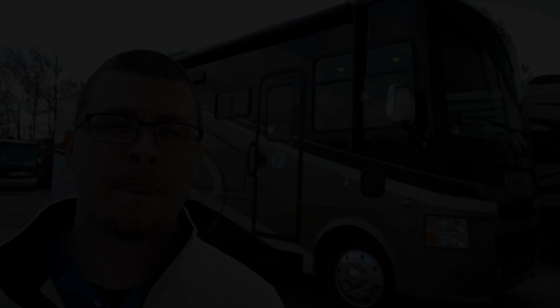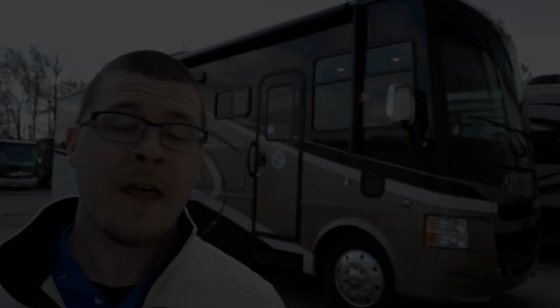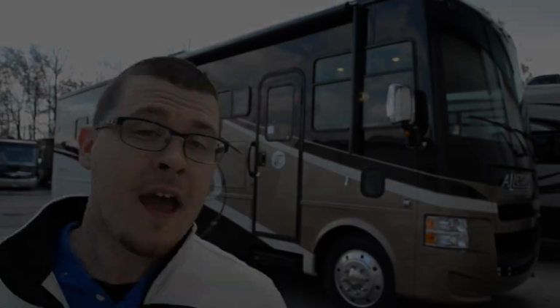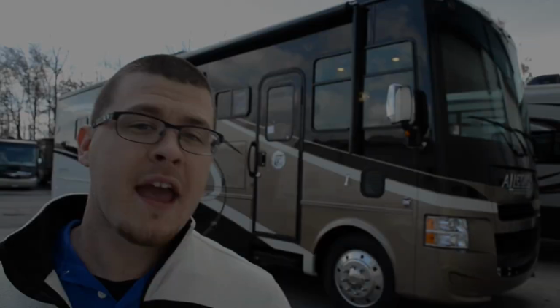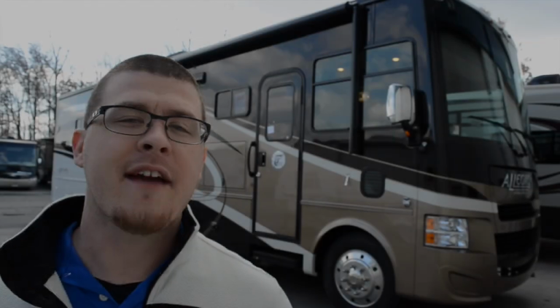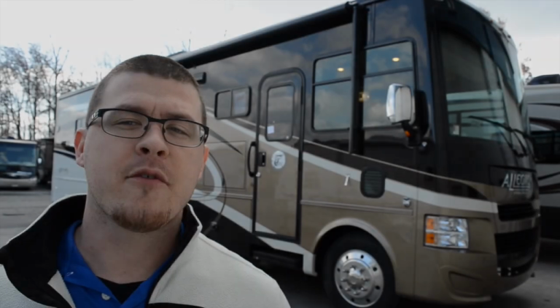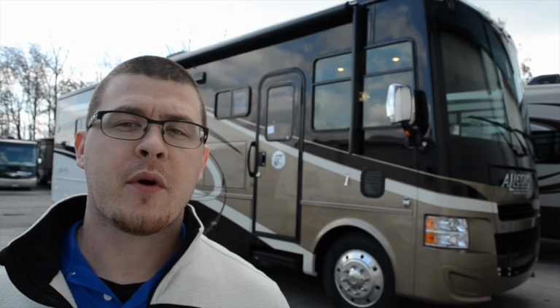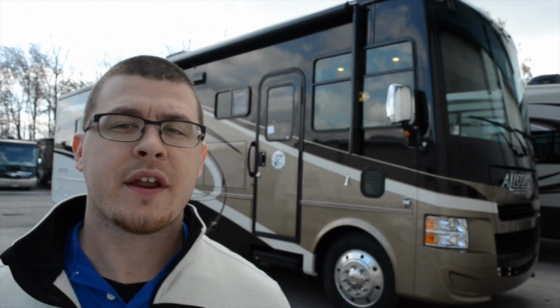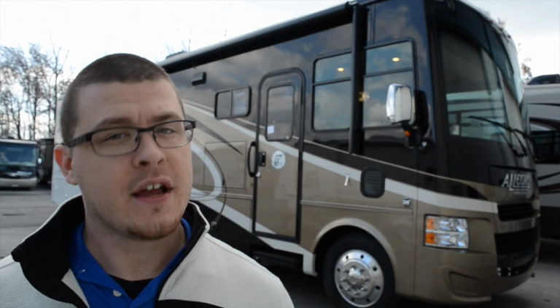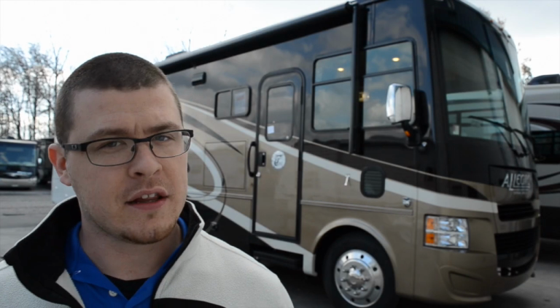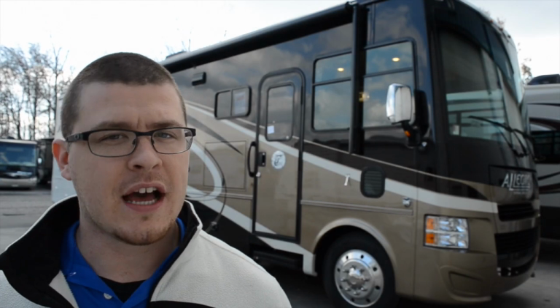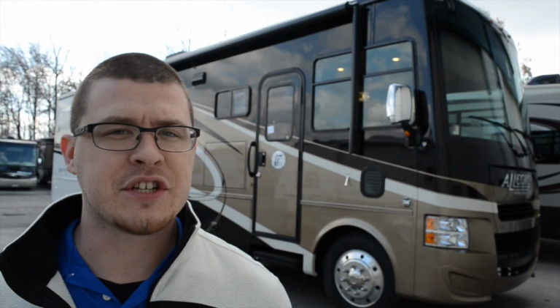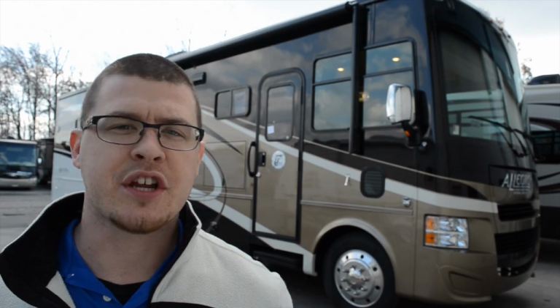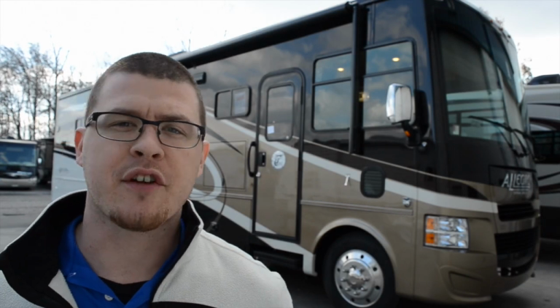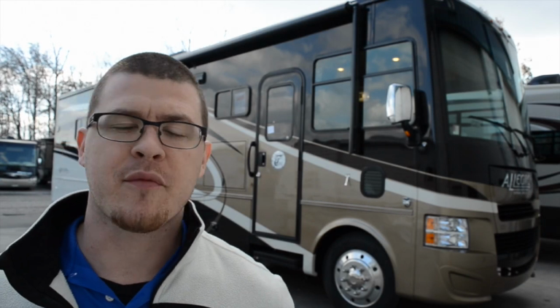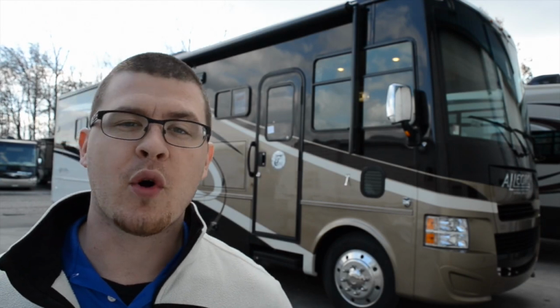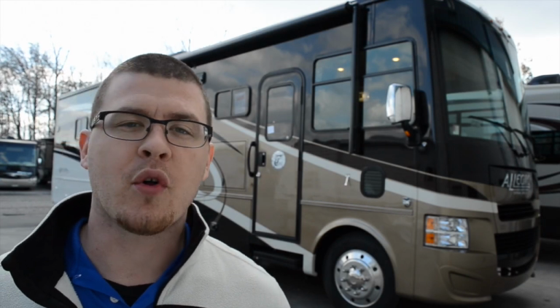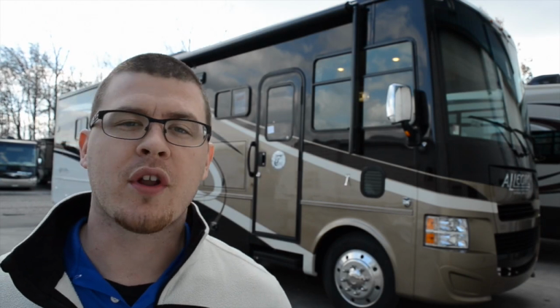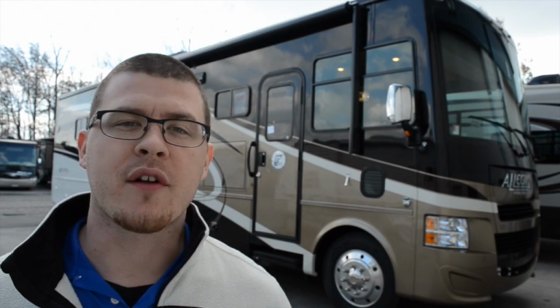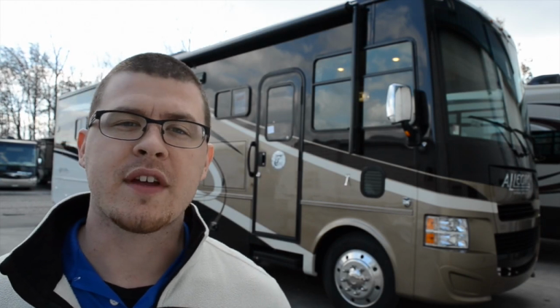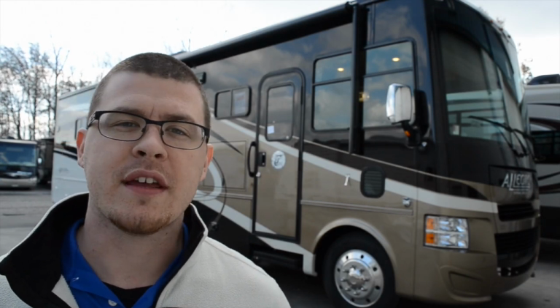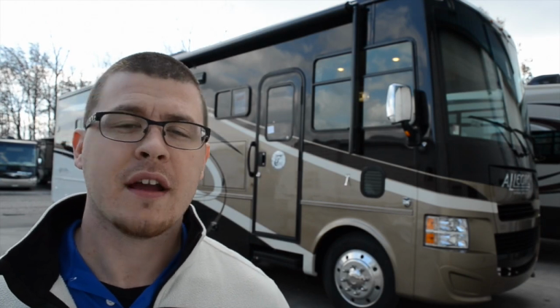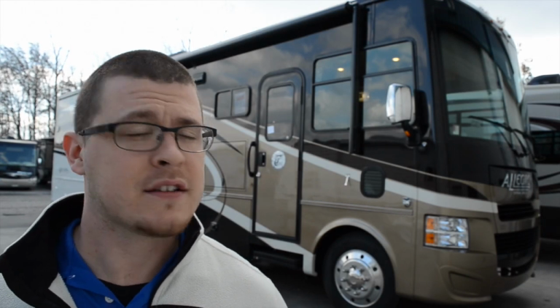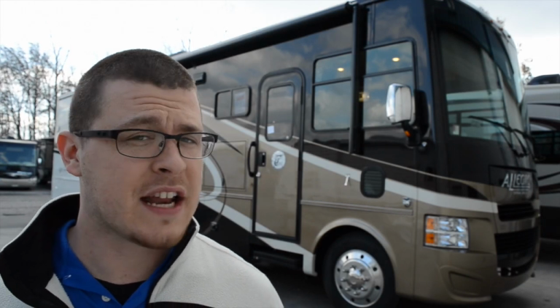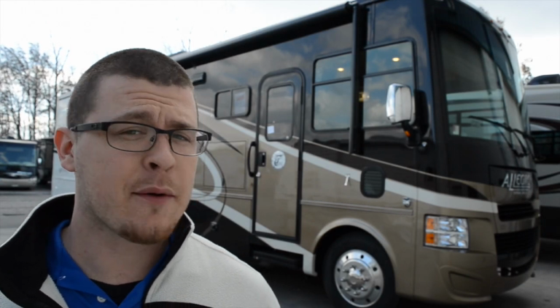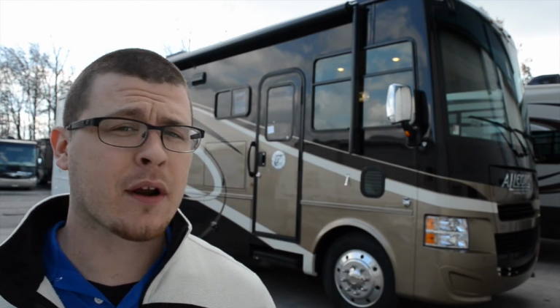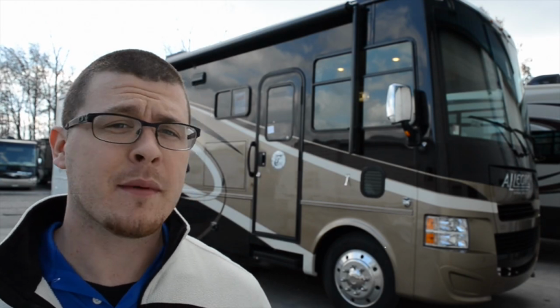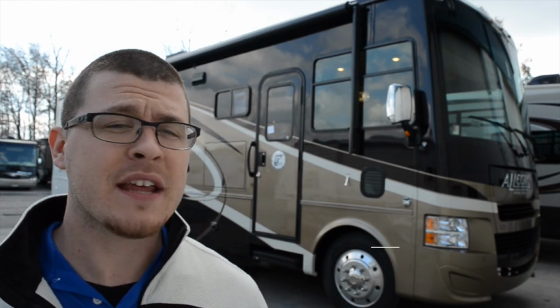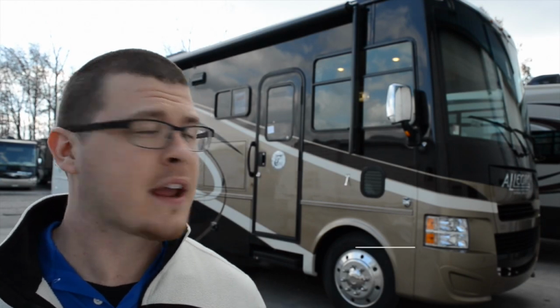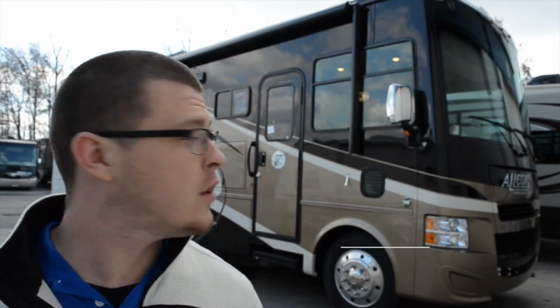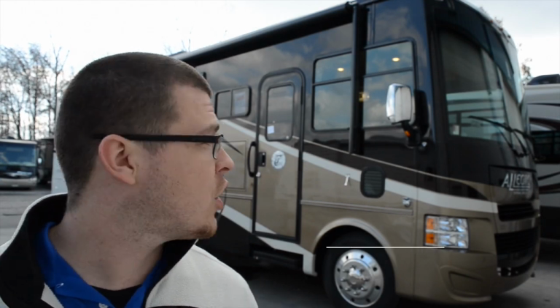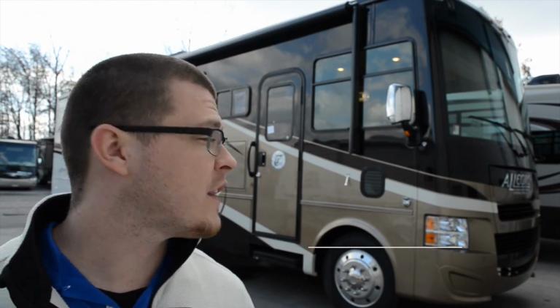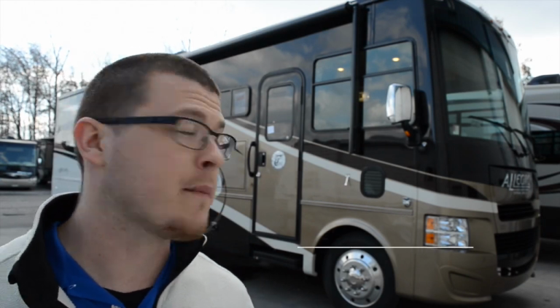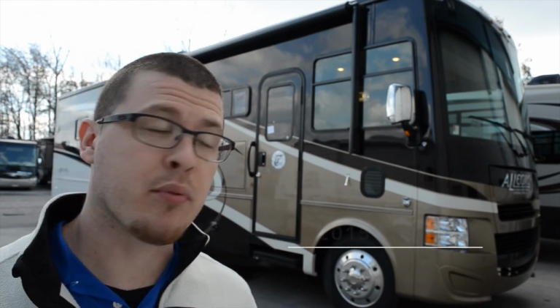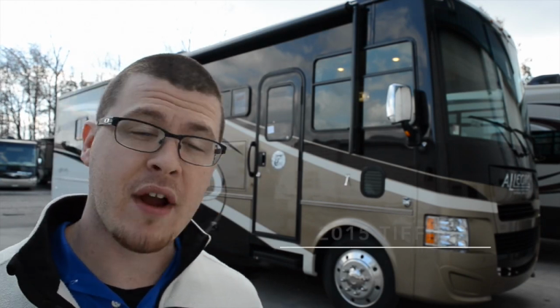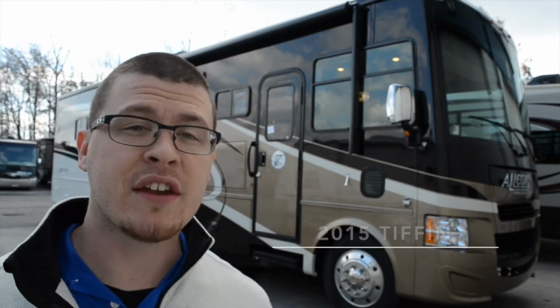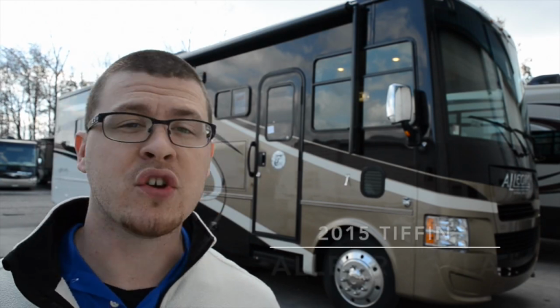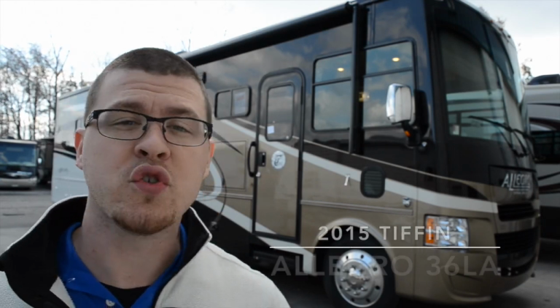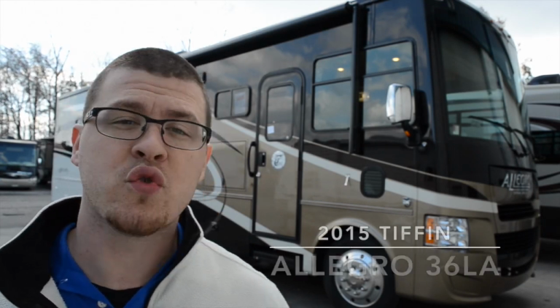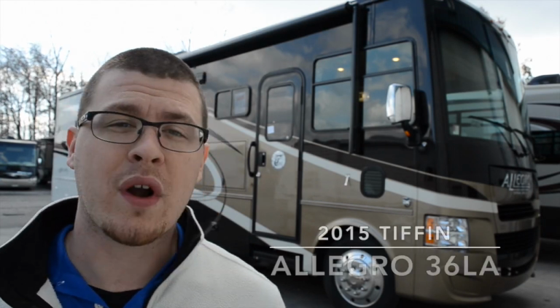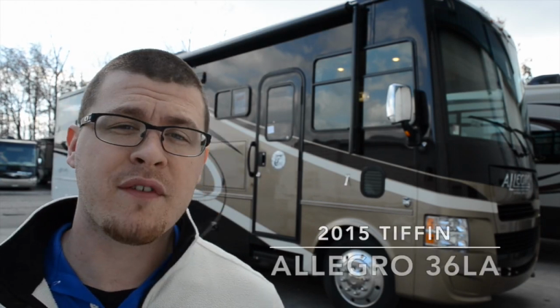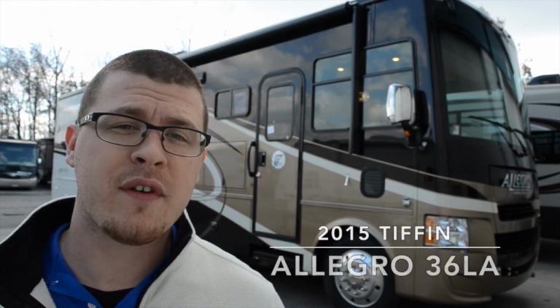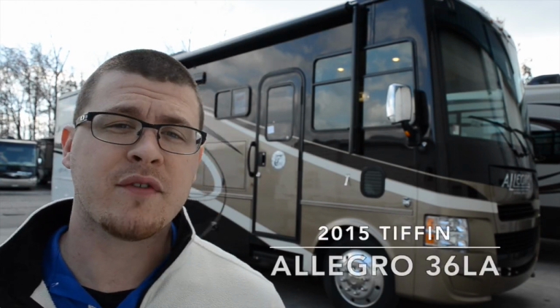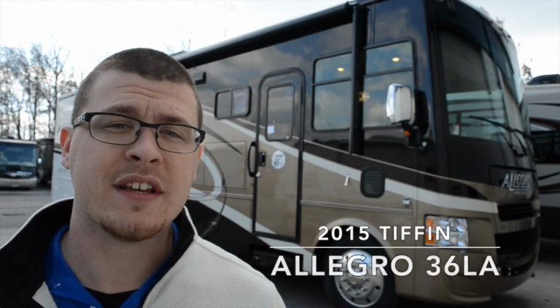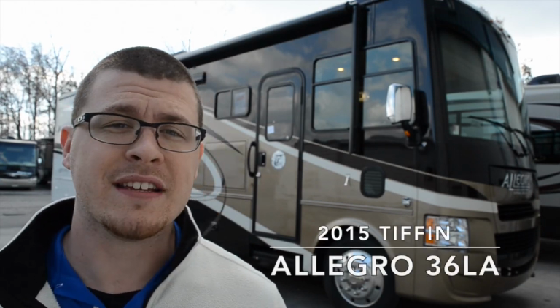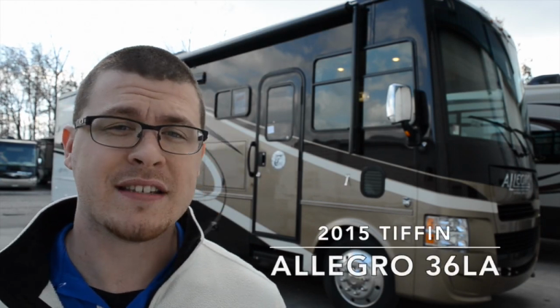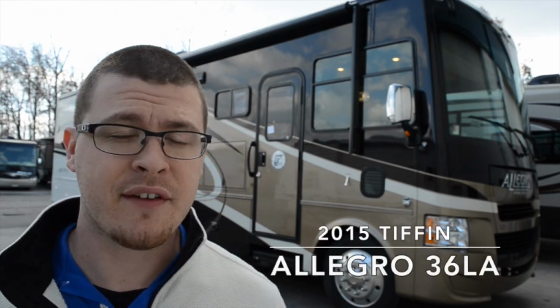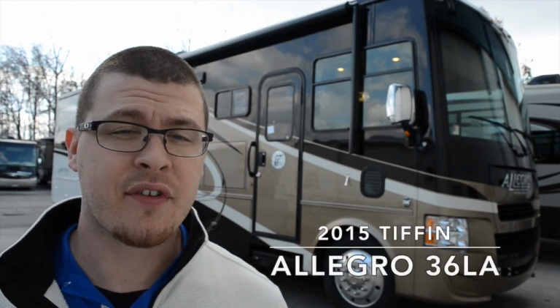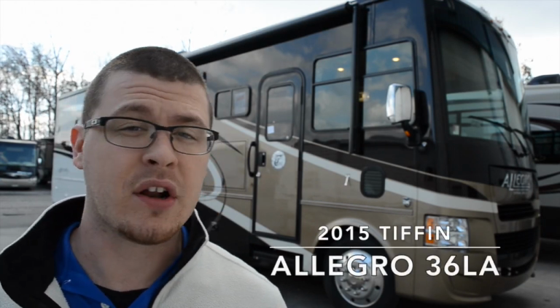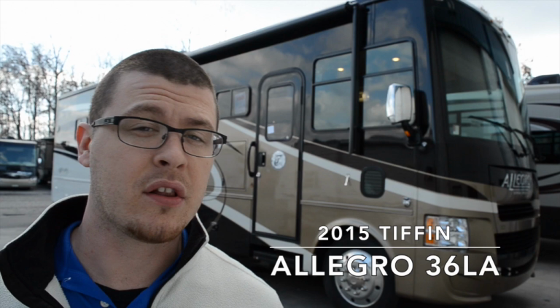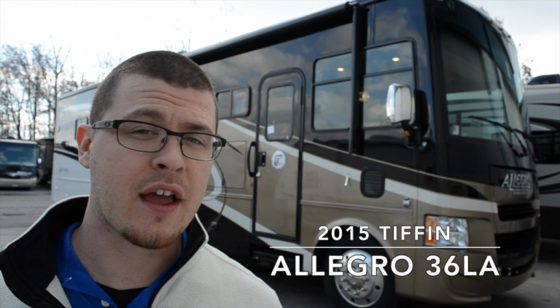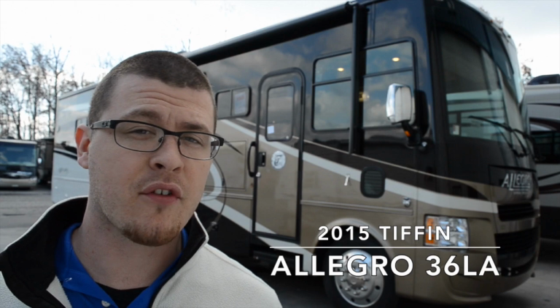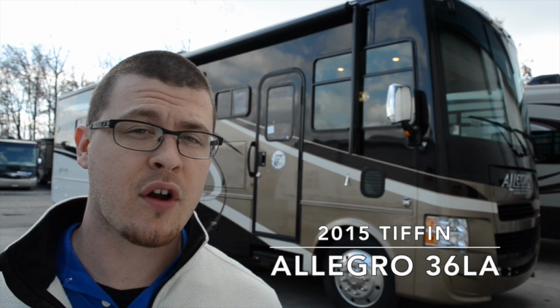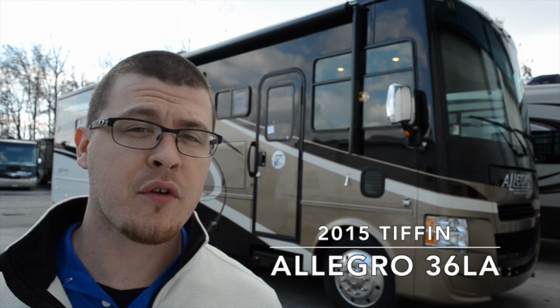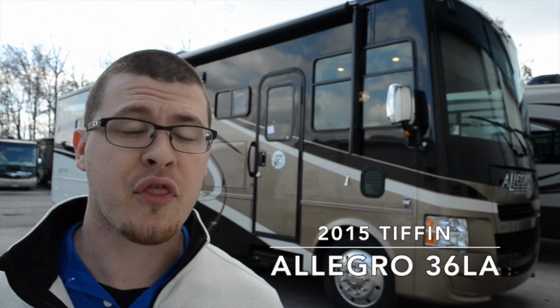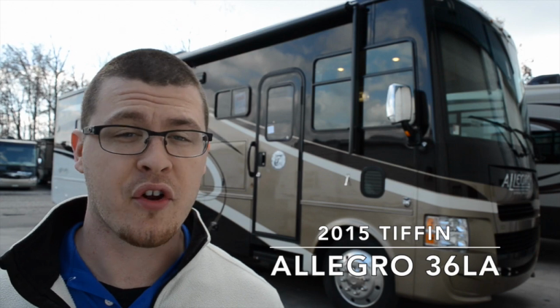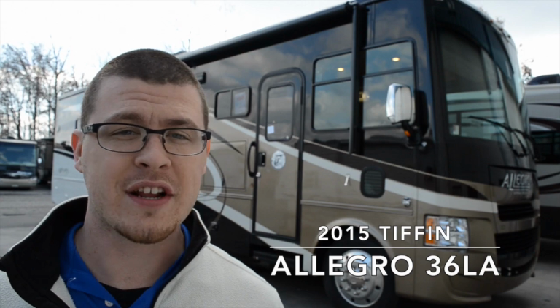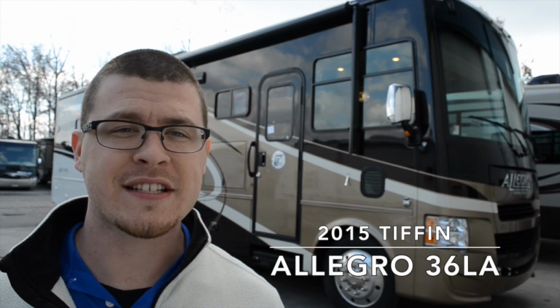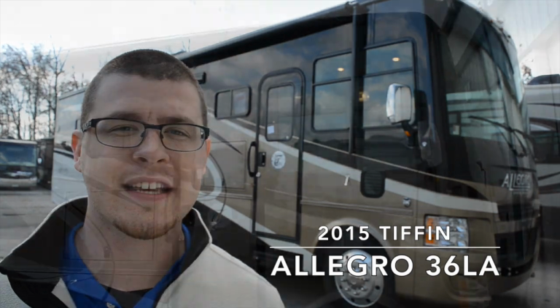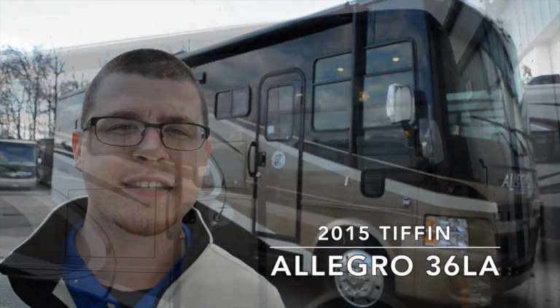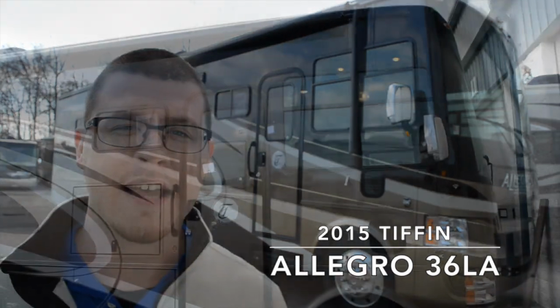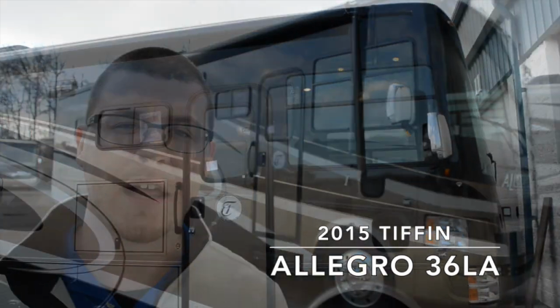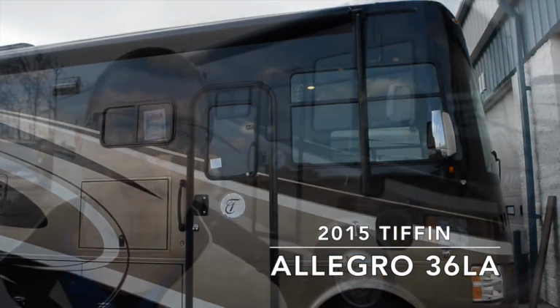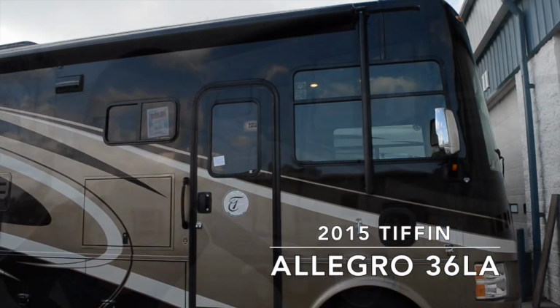Hey everybody, Elijah here from Colton RV. Today we're going to be taking a look at the brand new 2015 Tiffin Allegro 36LA.